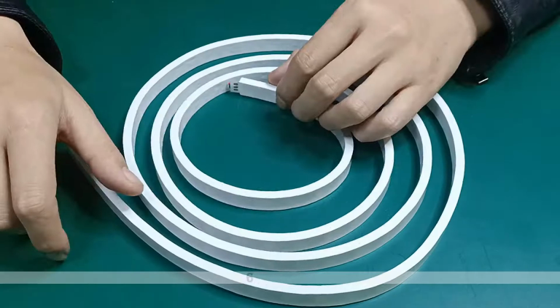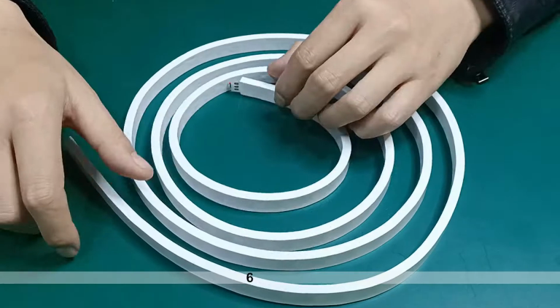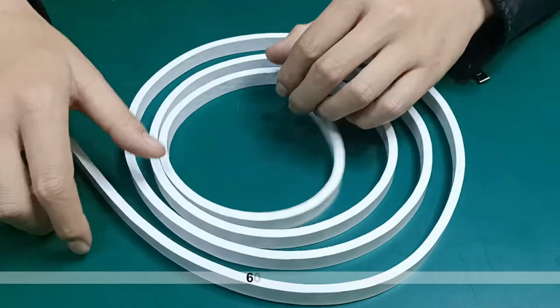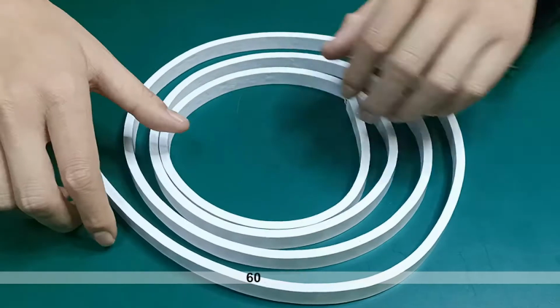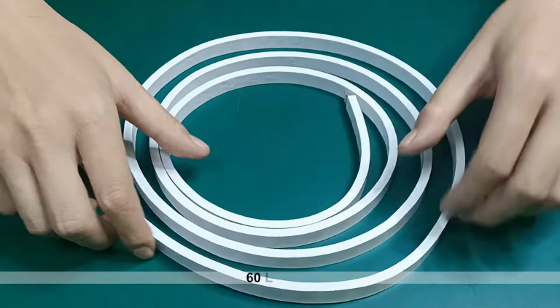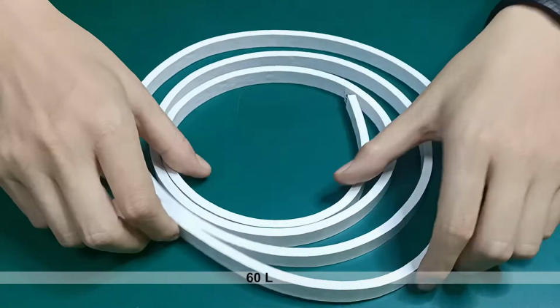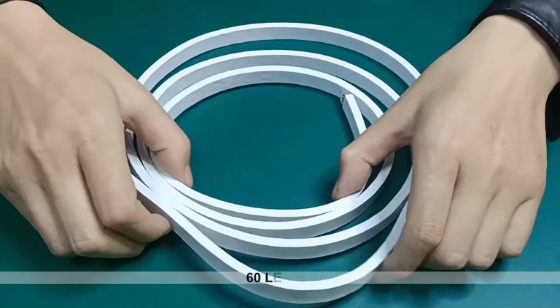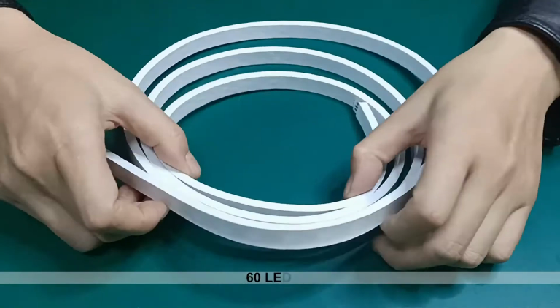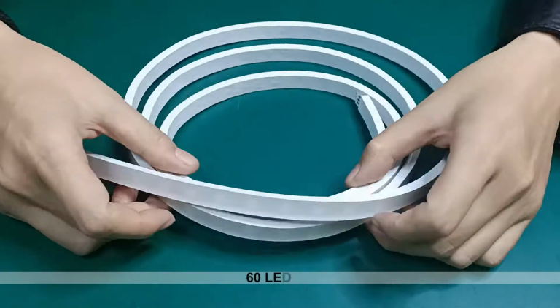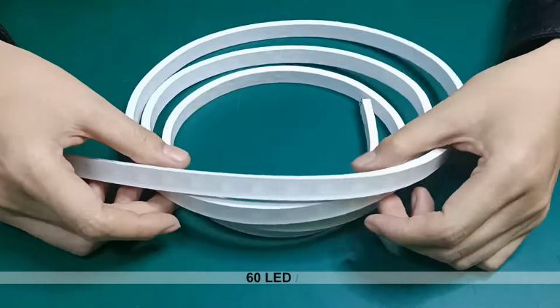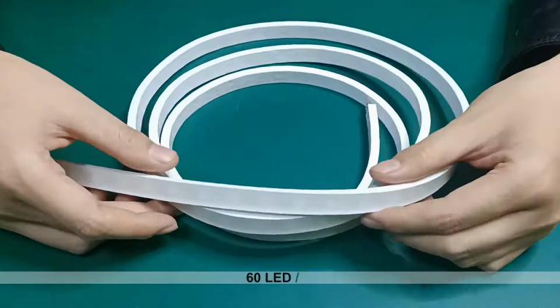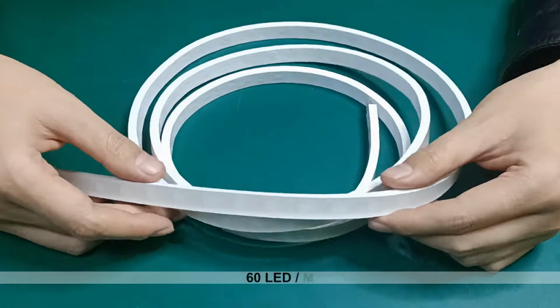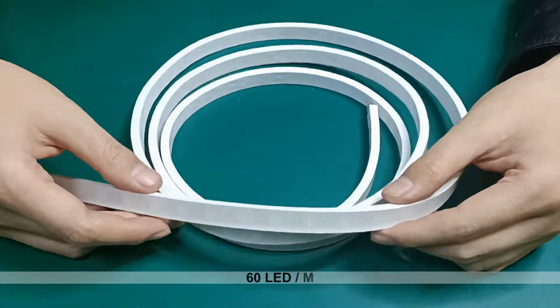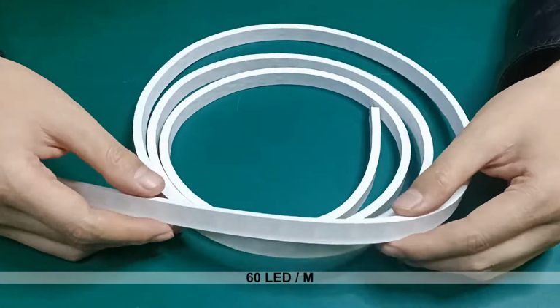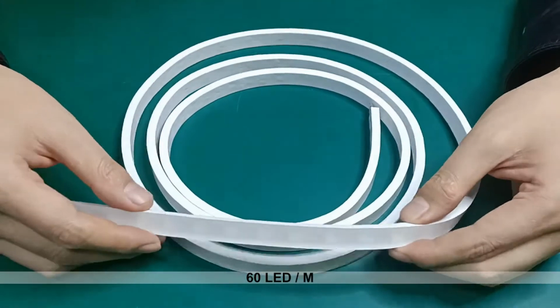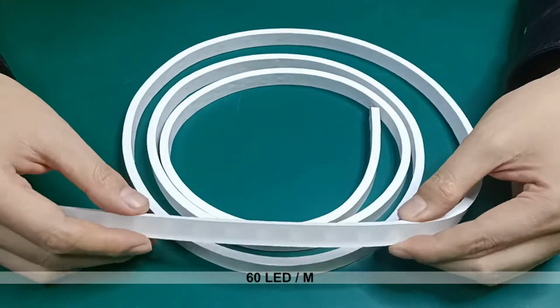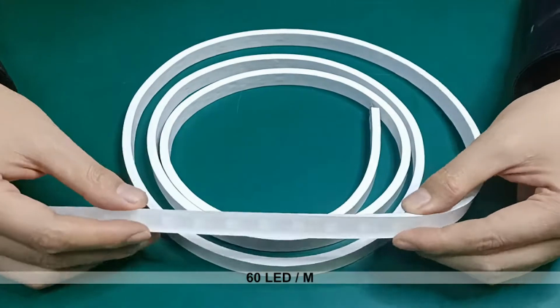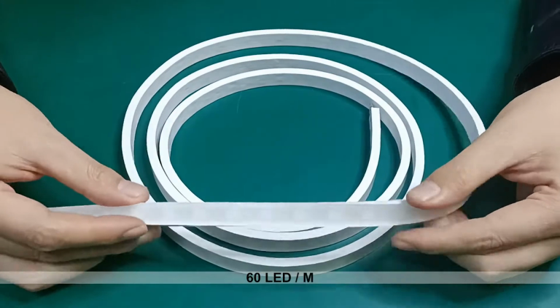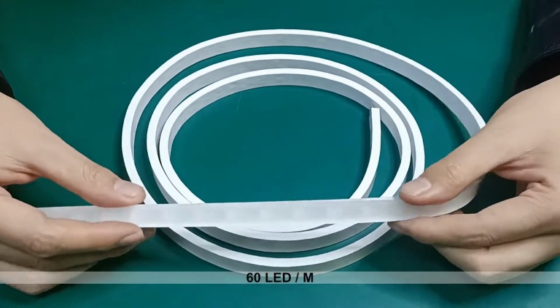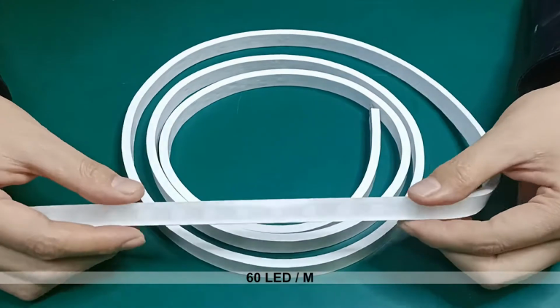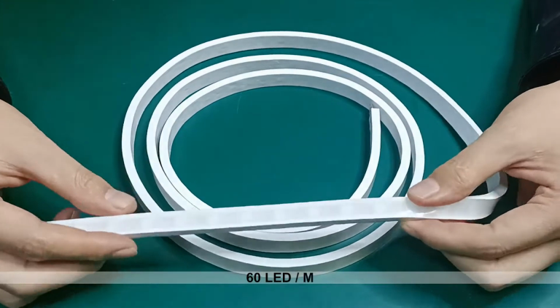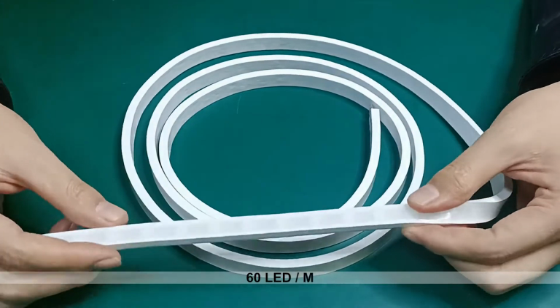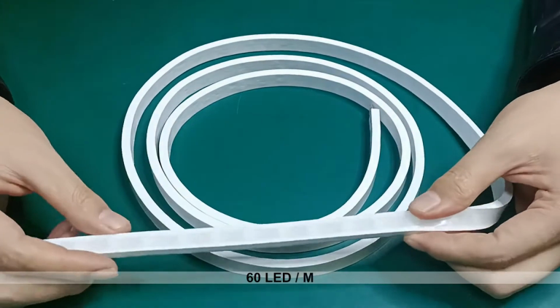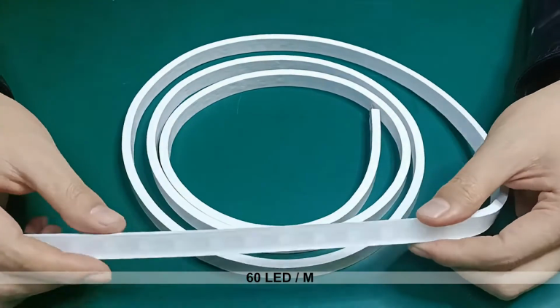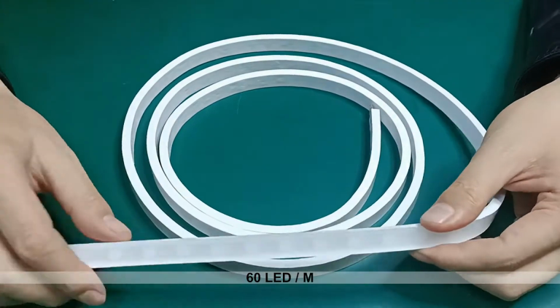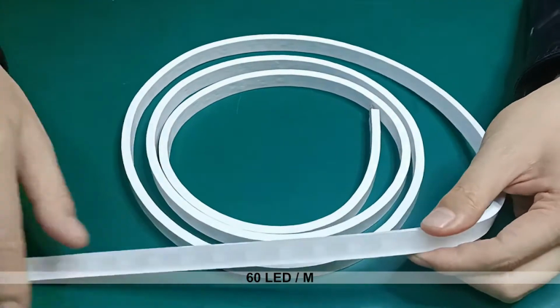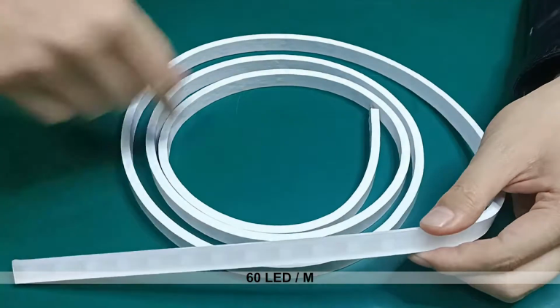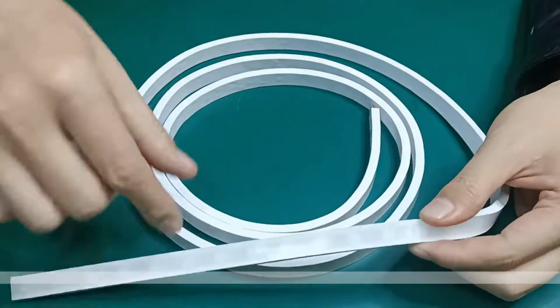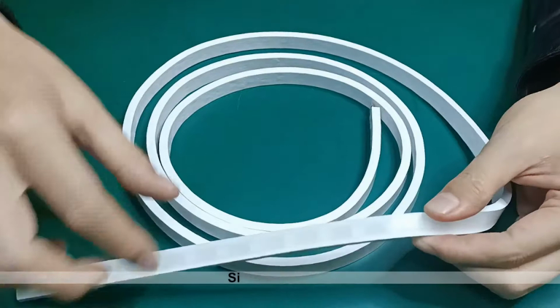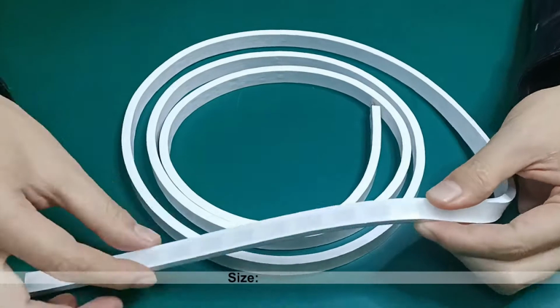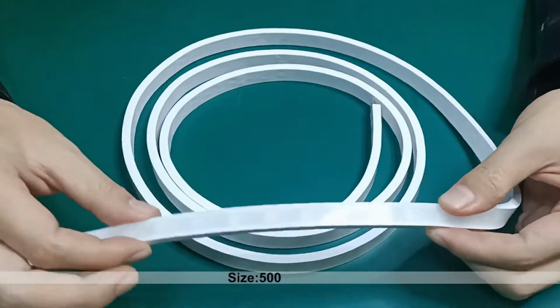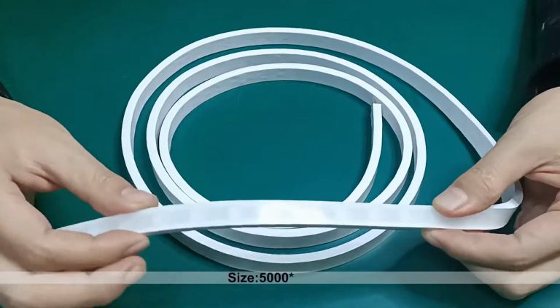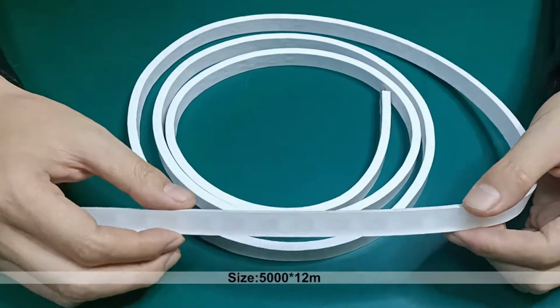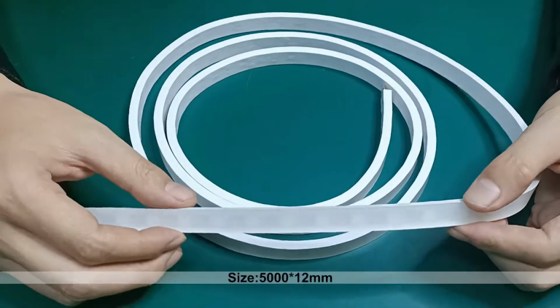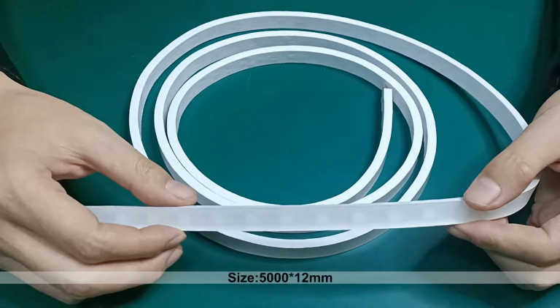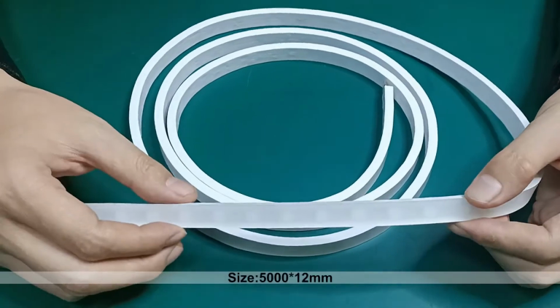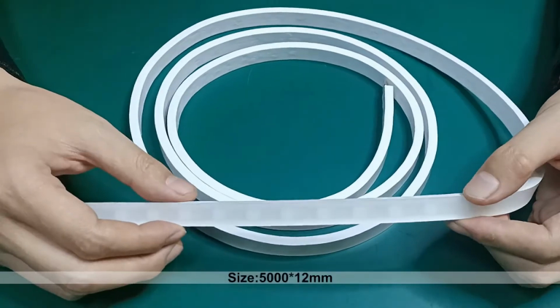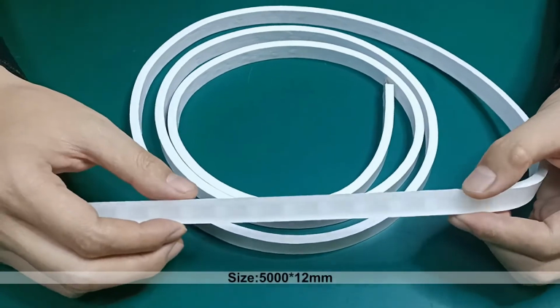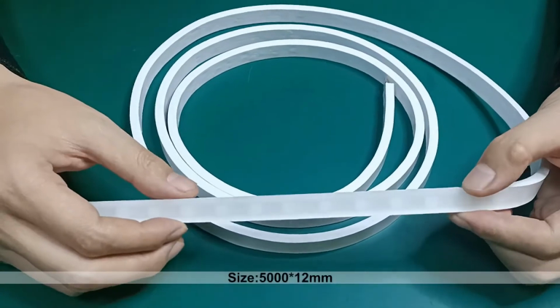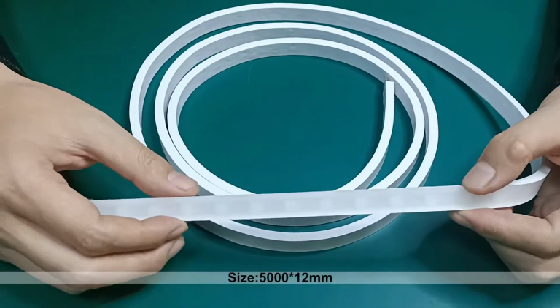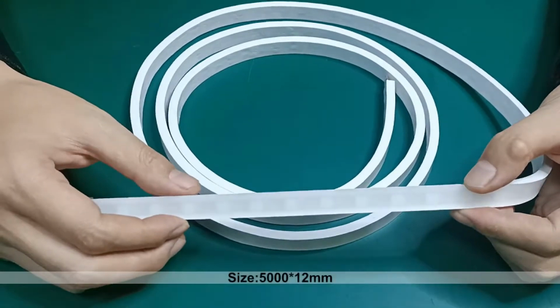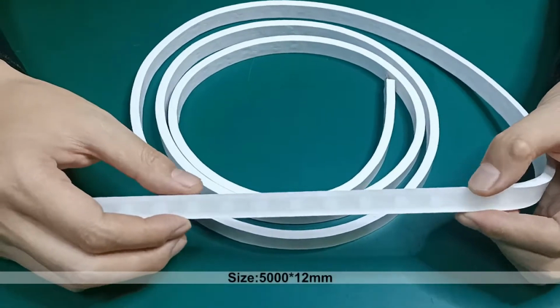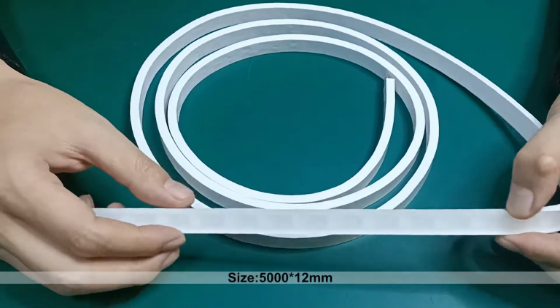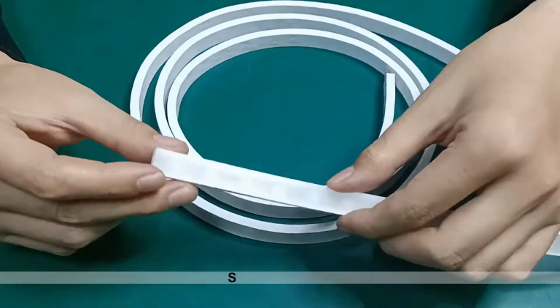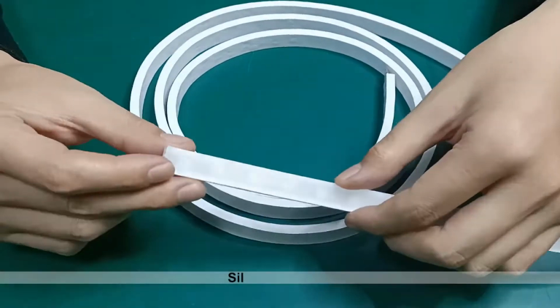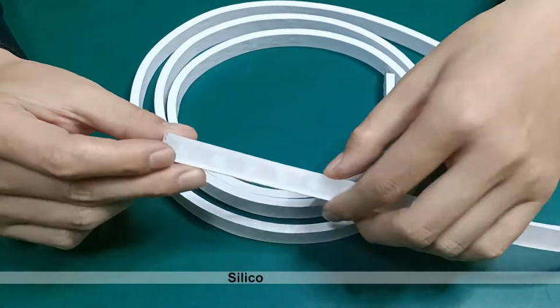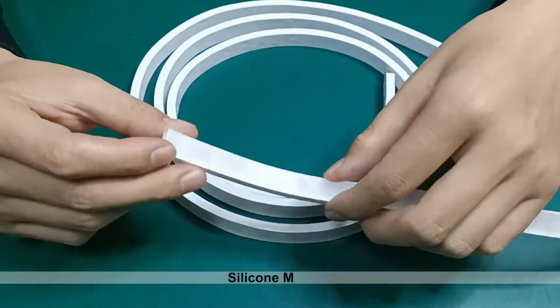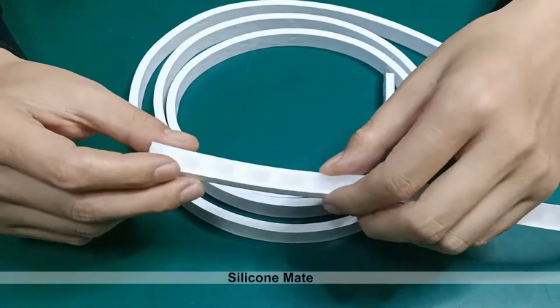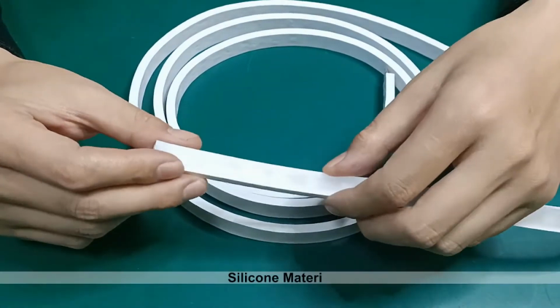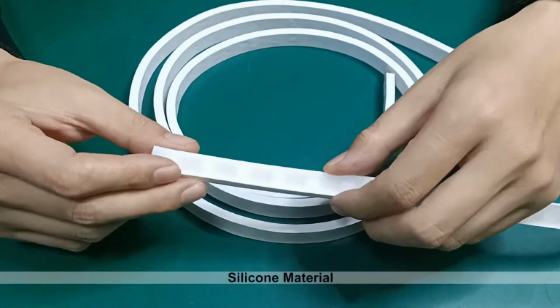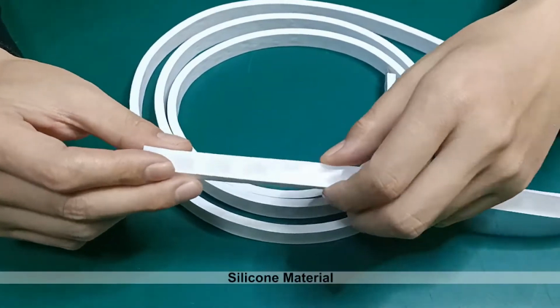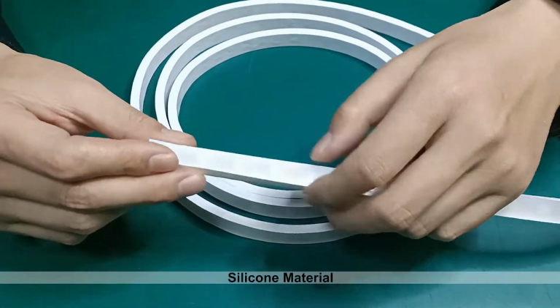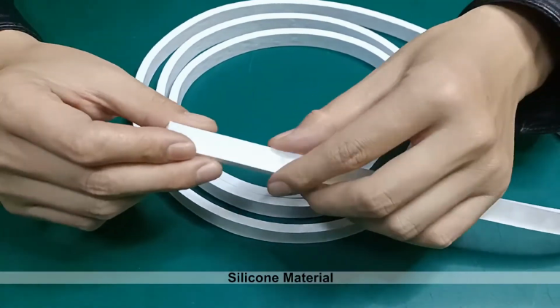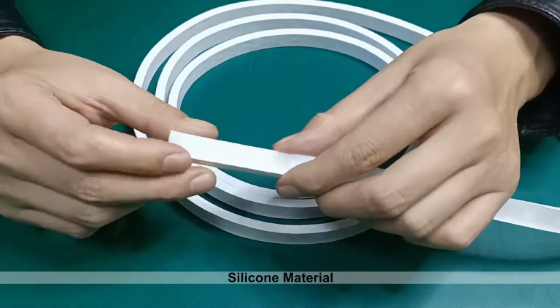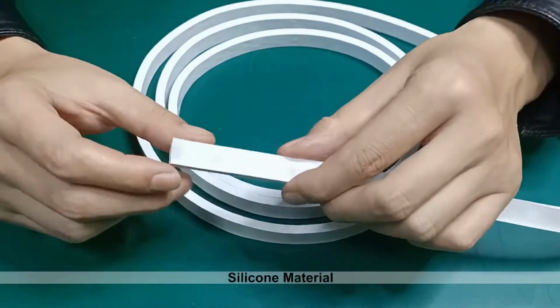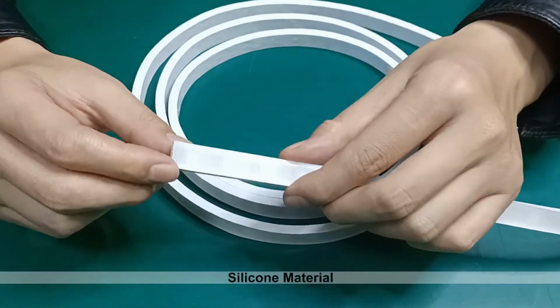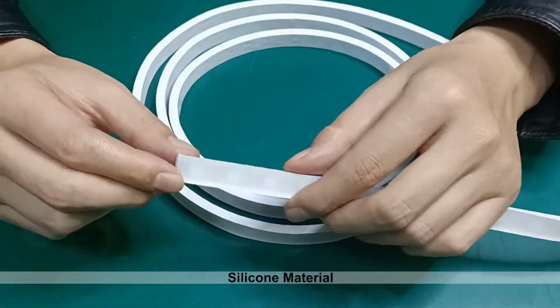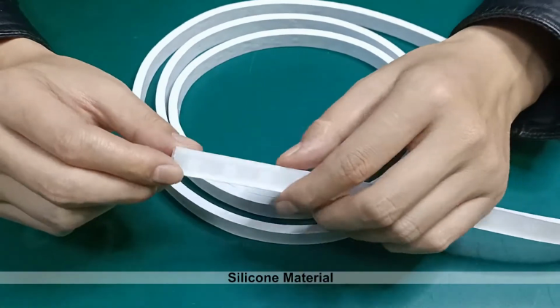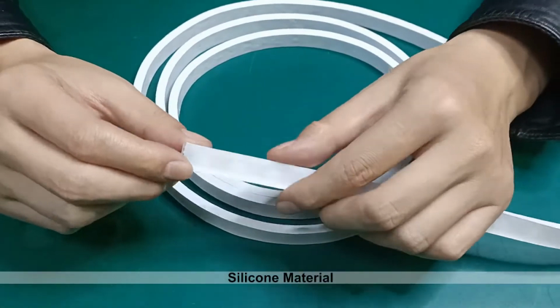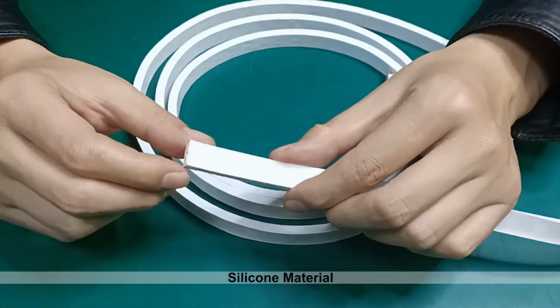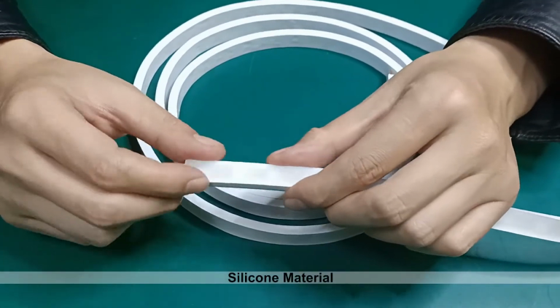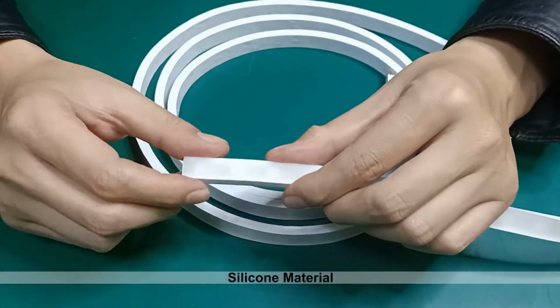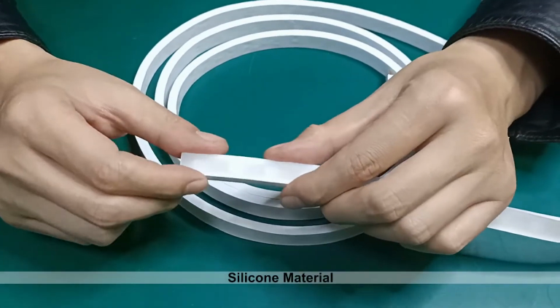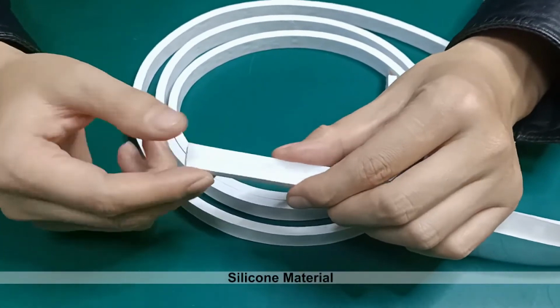This is a dressable LED strip, 60 LEDs in a meter, 5 meter in a reel, 12 millimeter wide. It's waterproof for outdoor, extruded by the silicone.